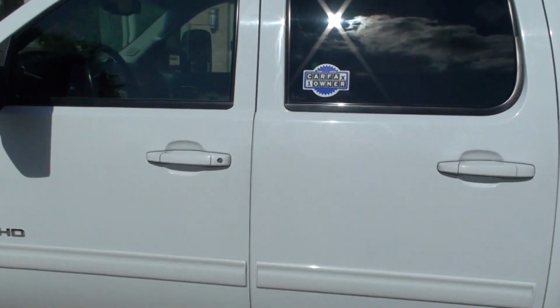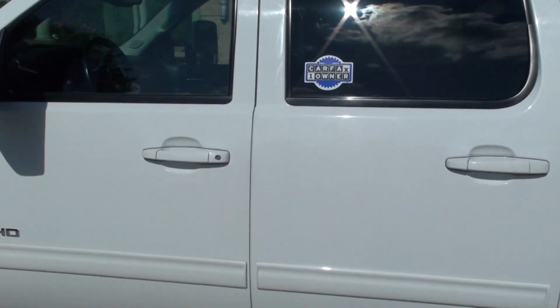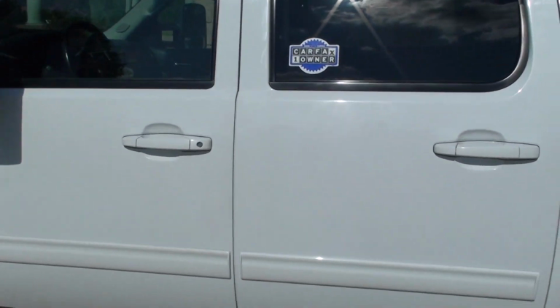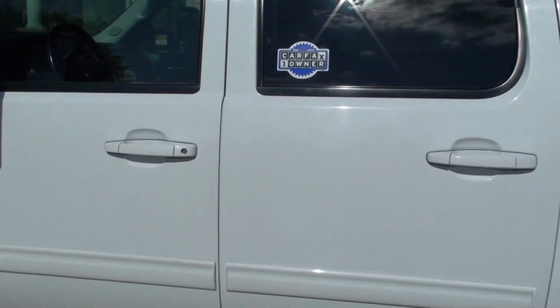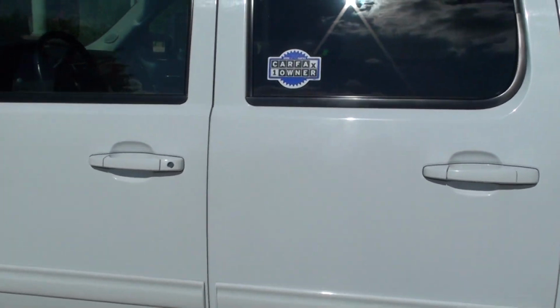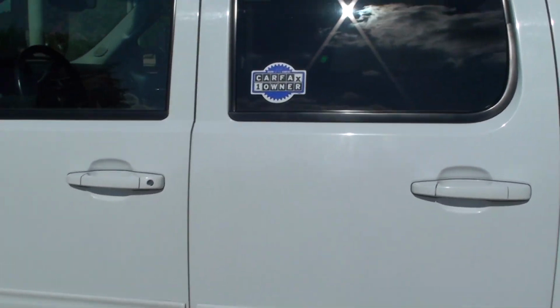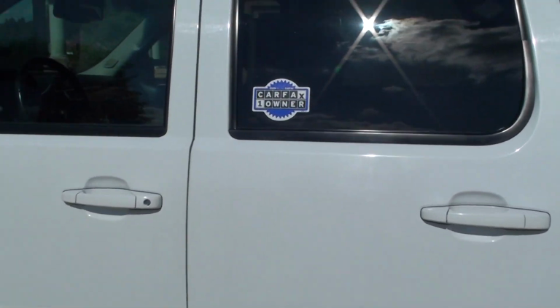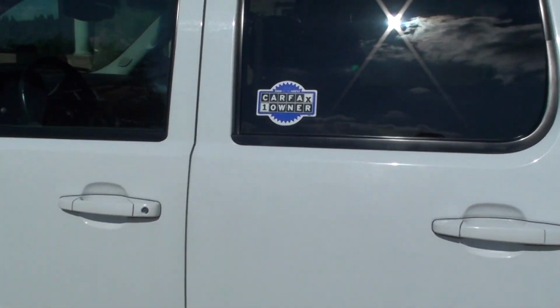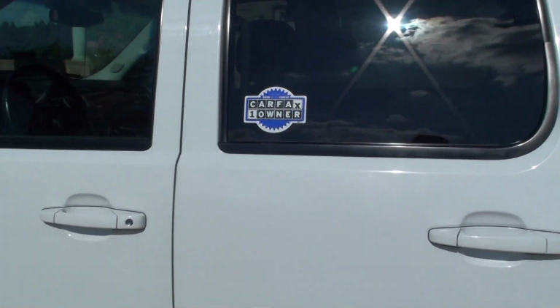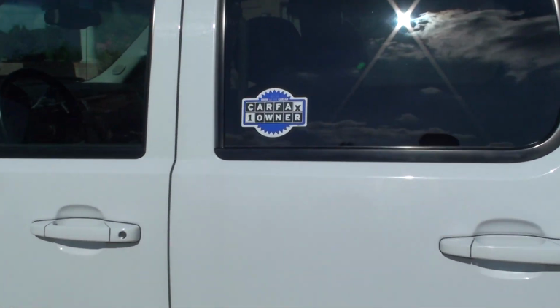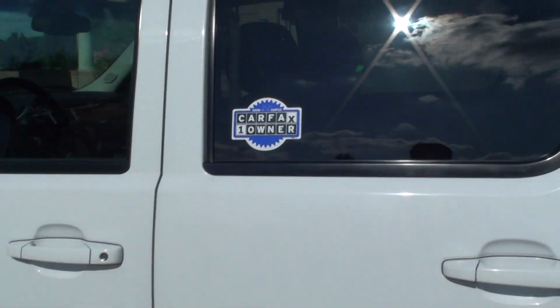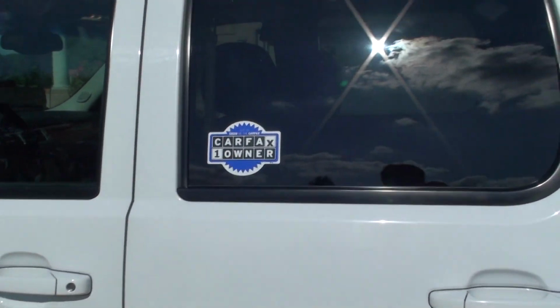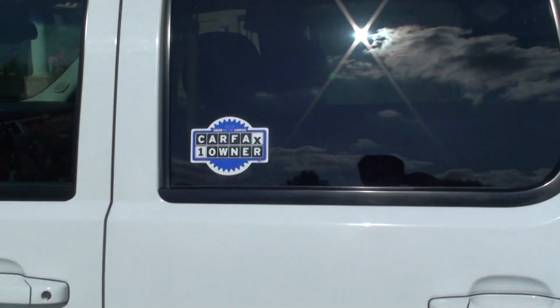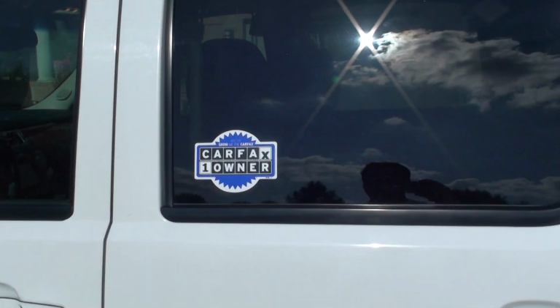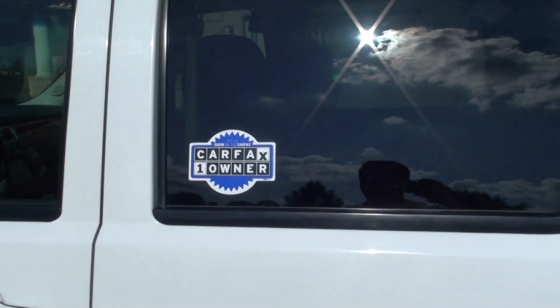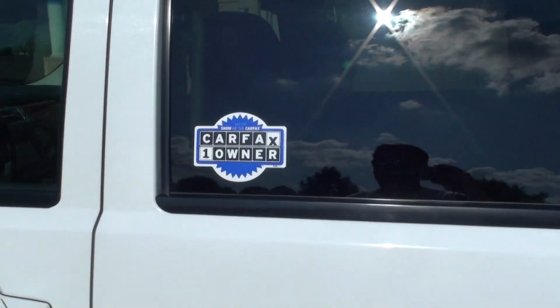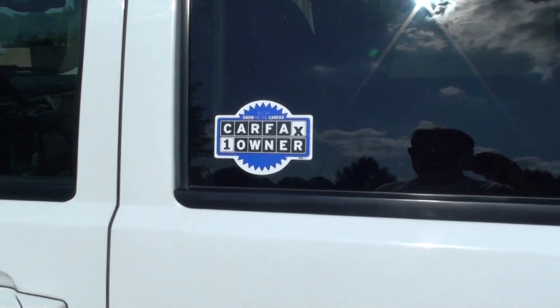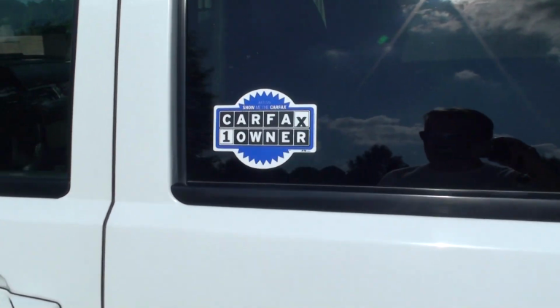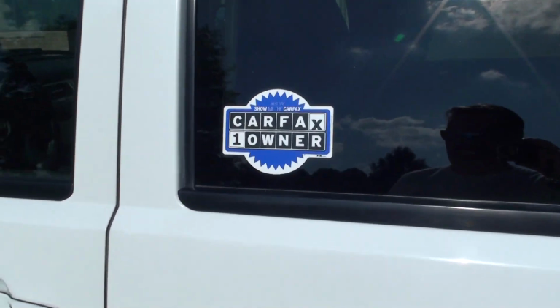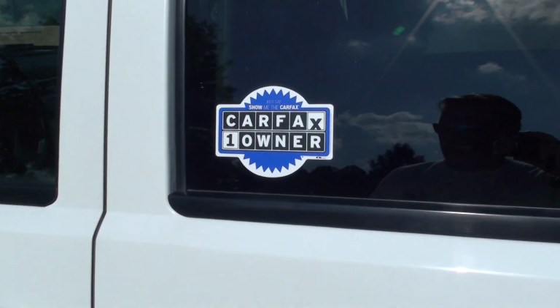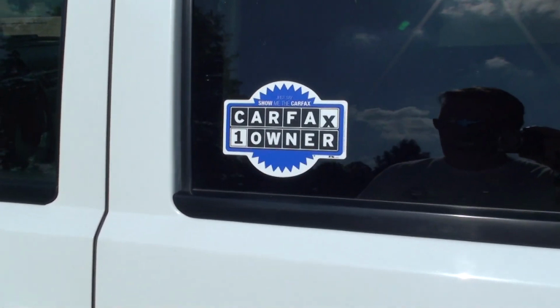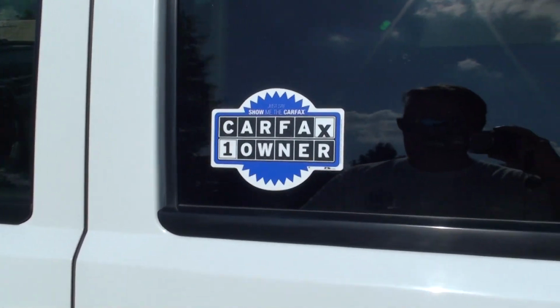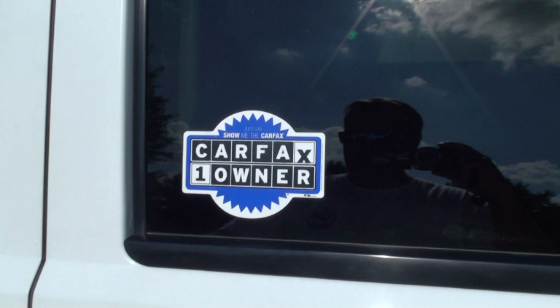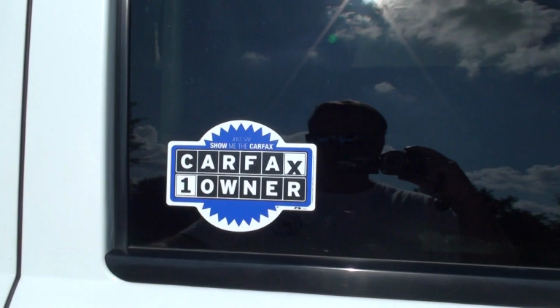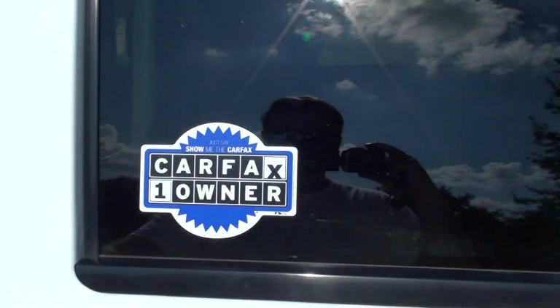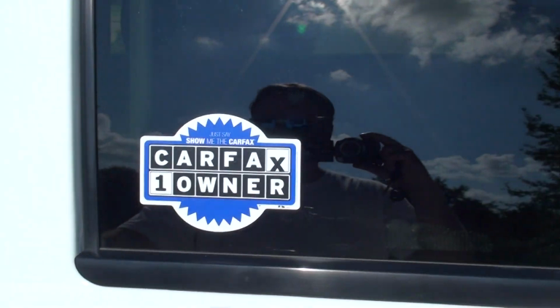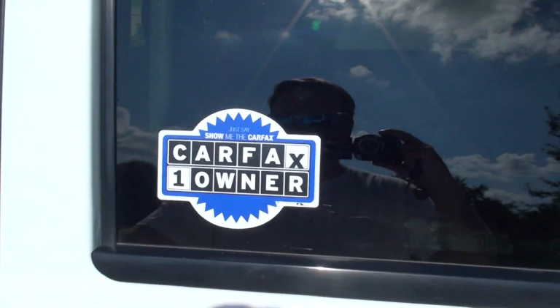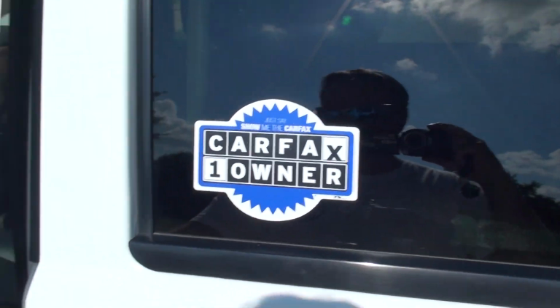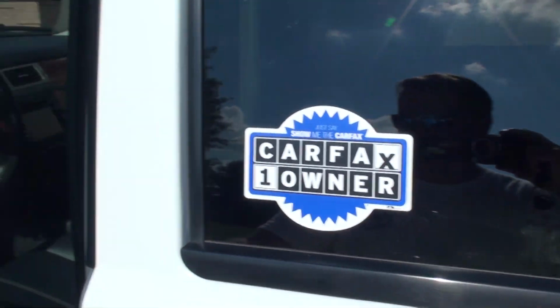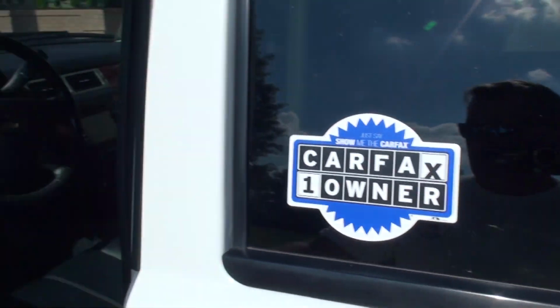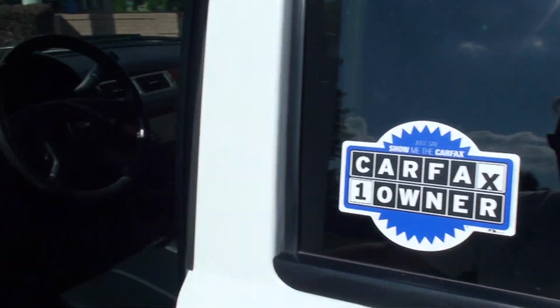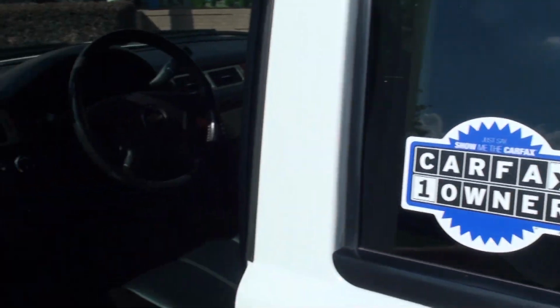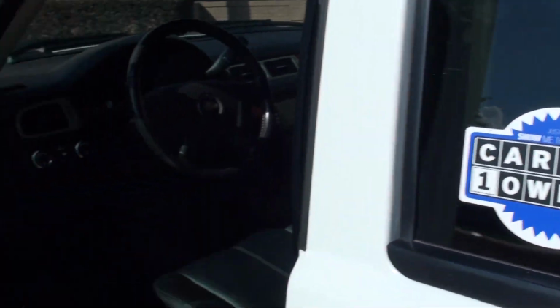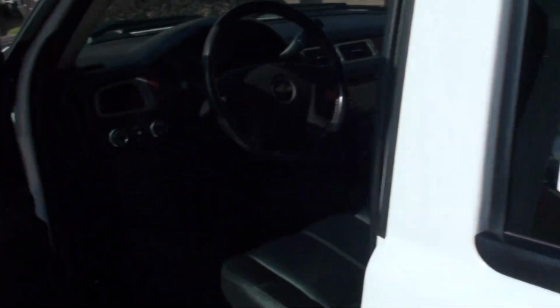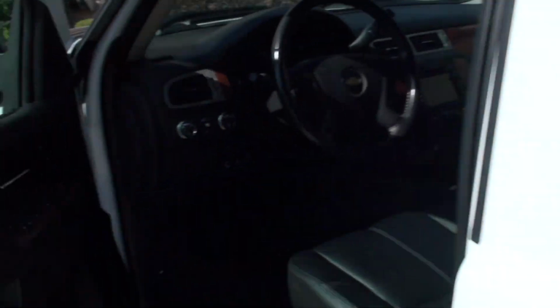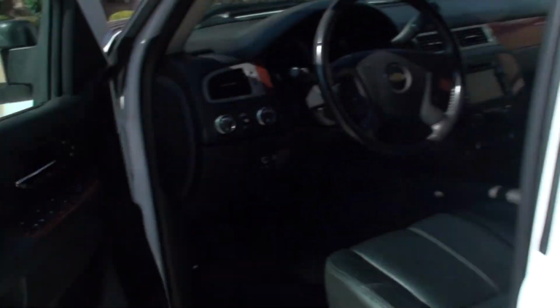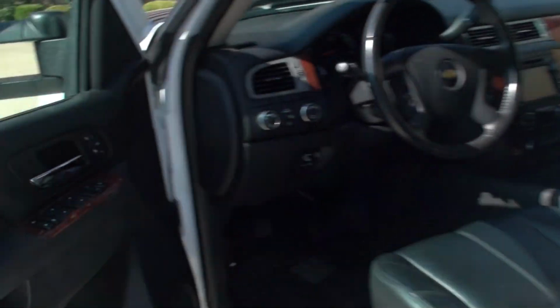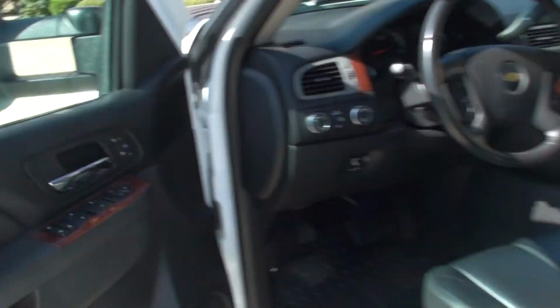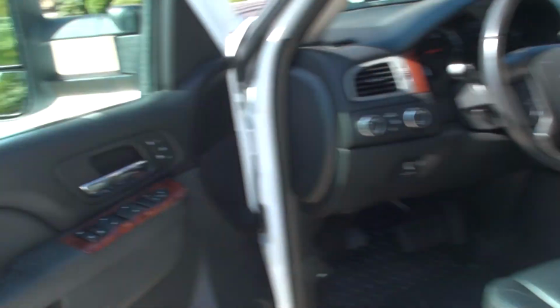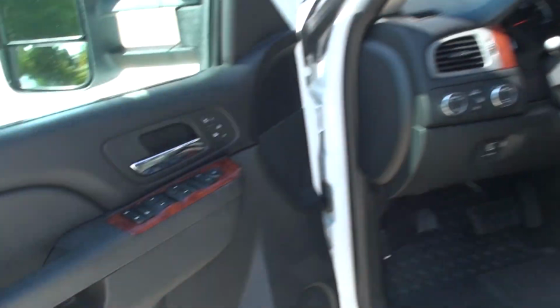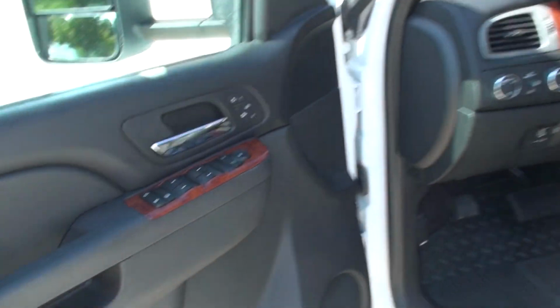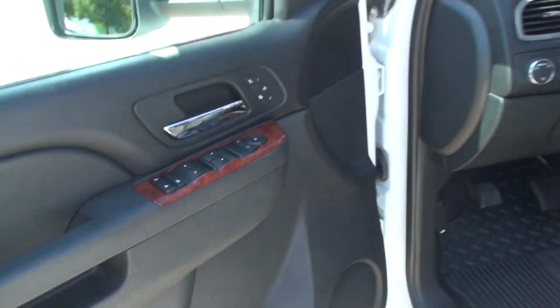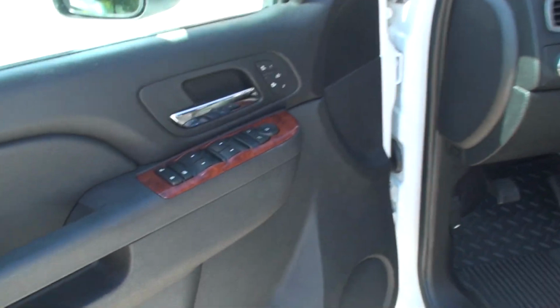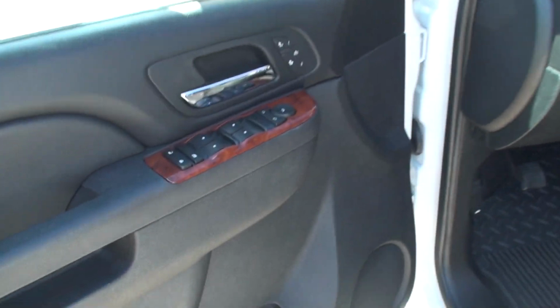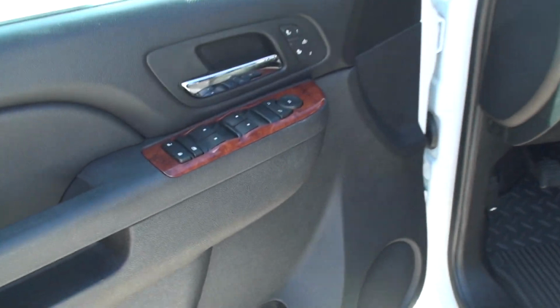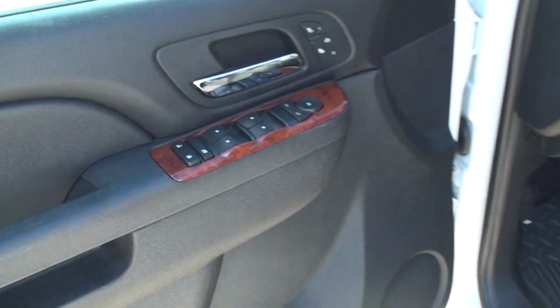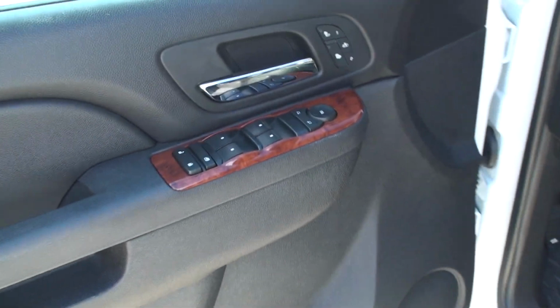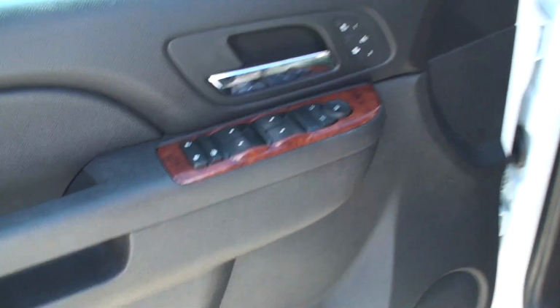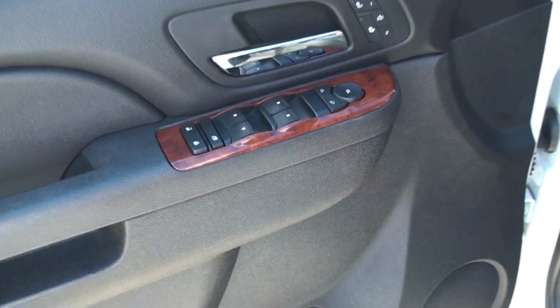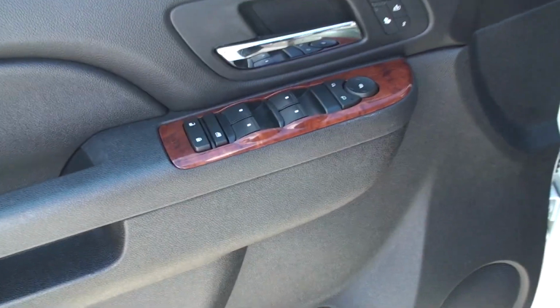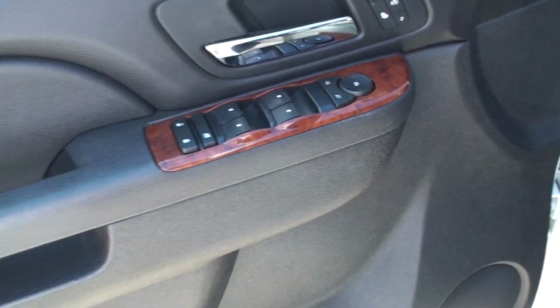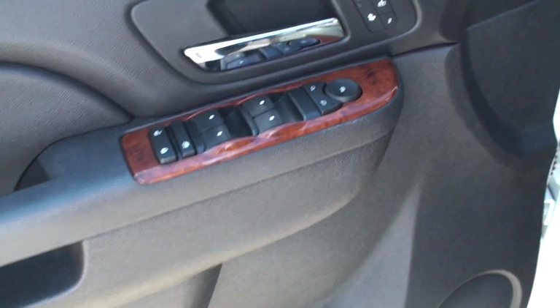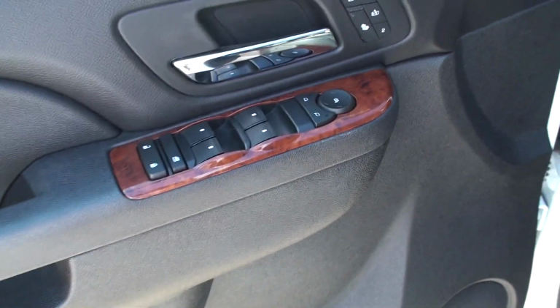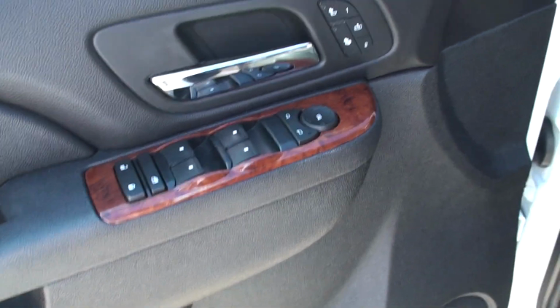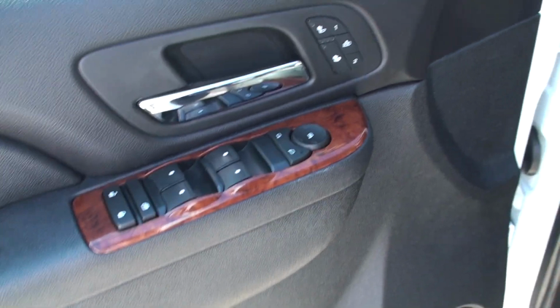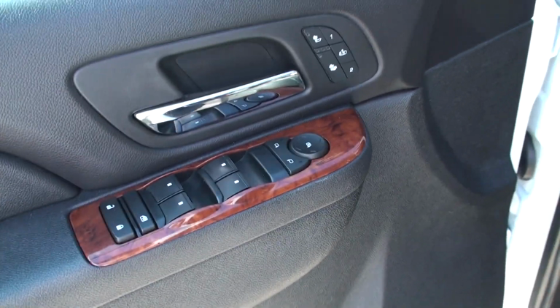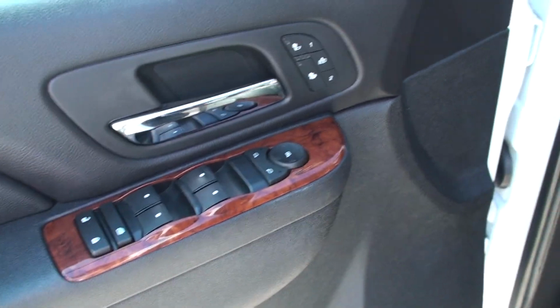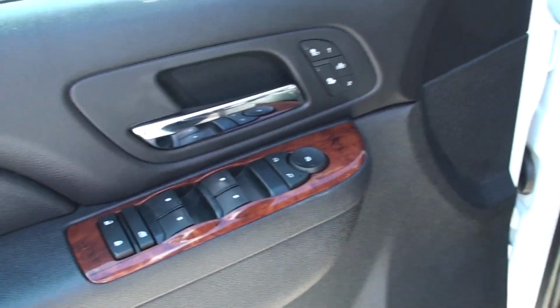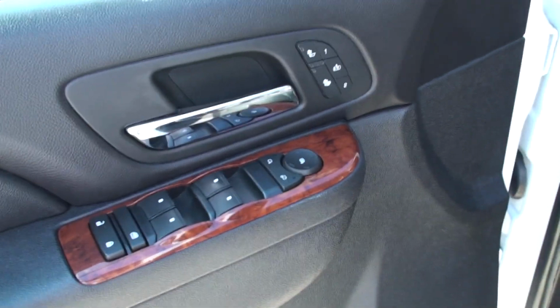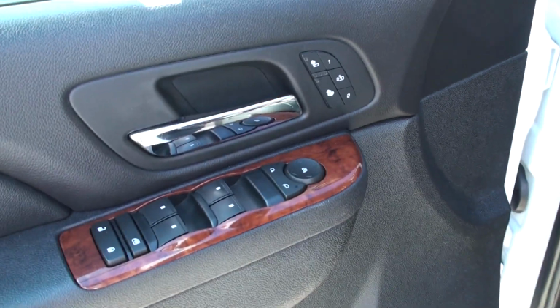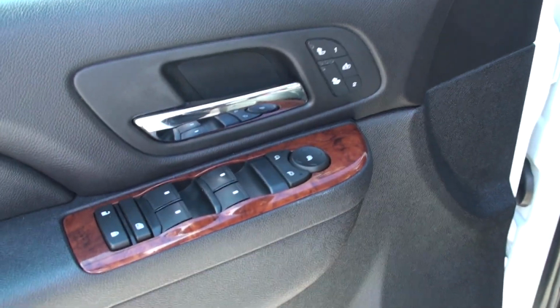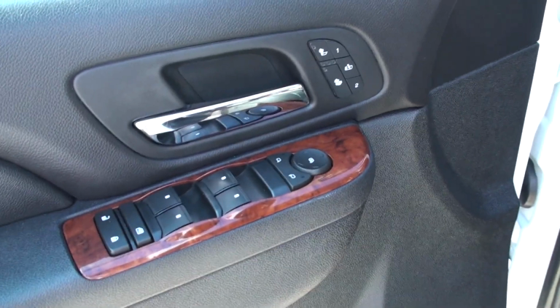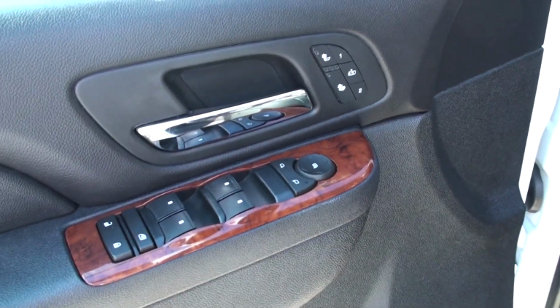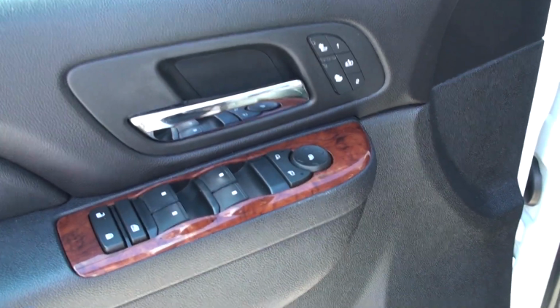It is a one-owner, clean Carfax, non-smoker. It does have power windows, power locks, power mirrors.